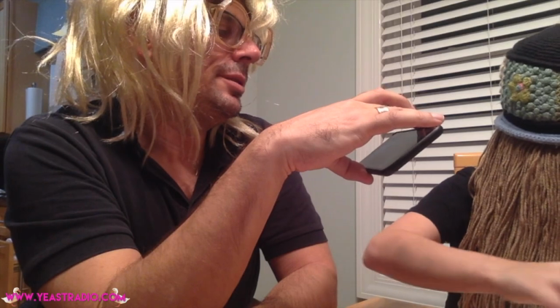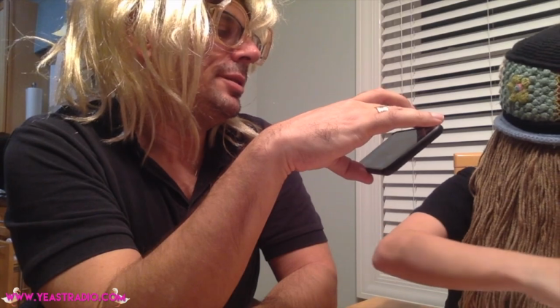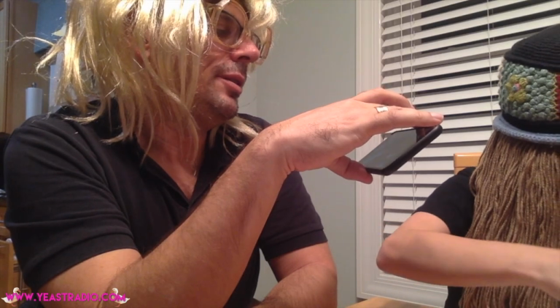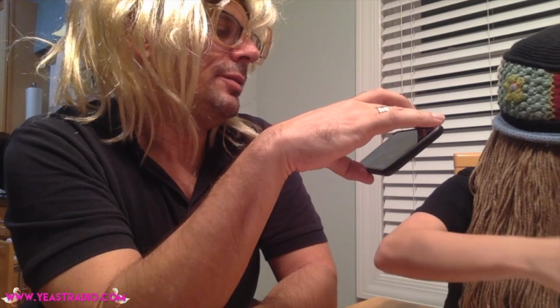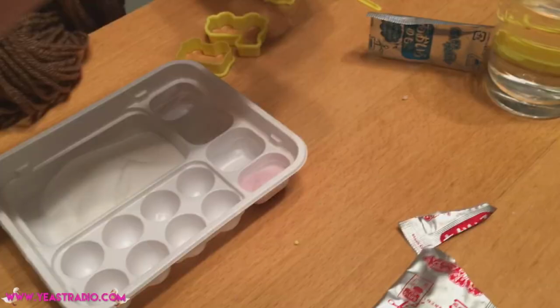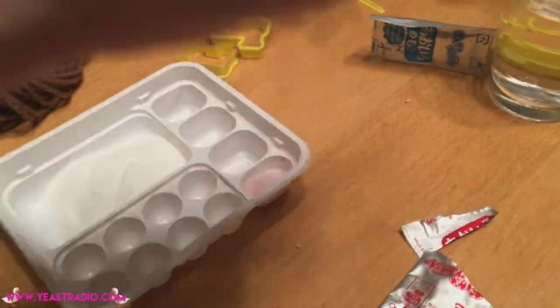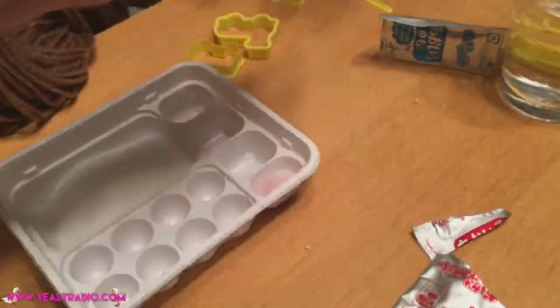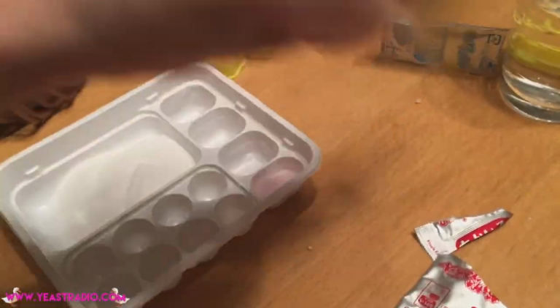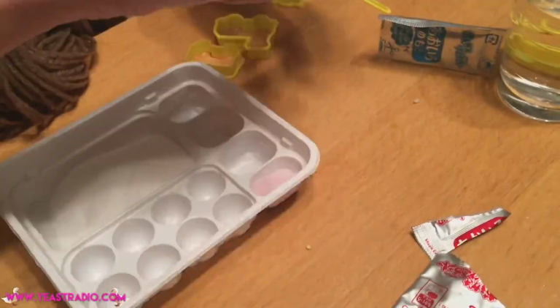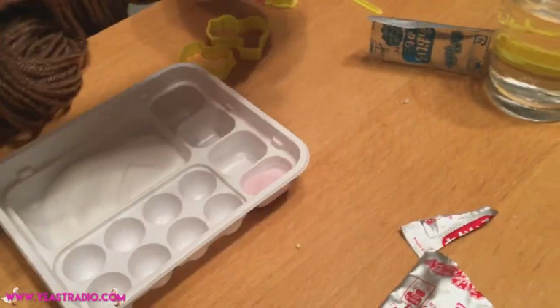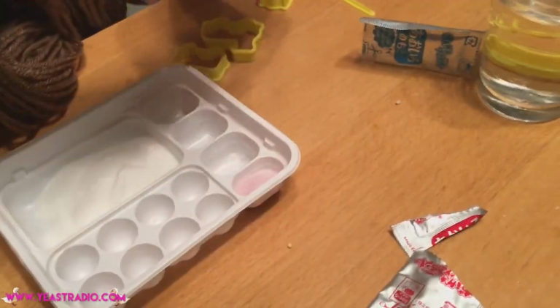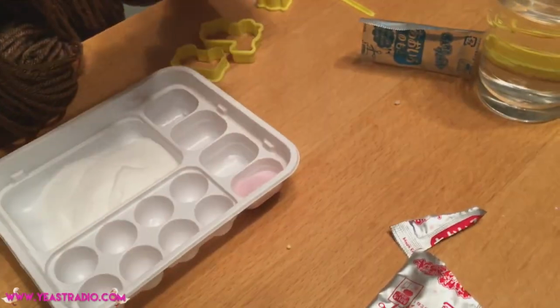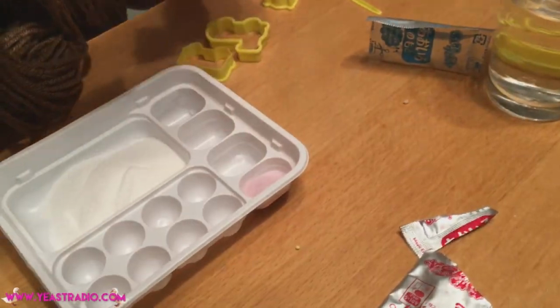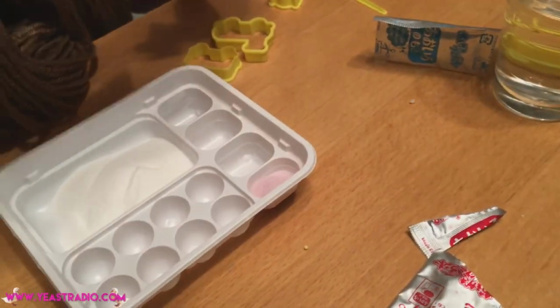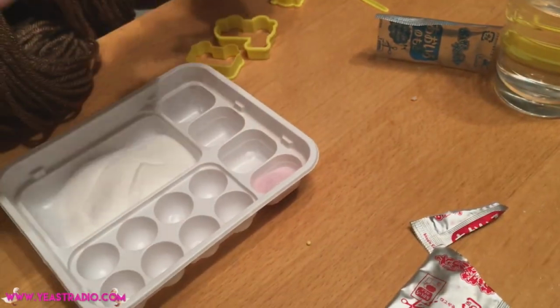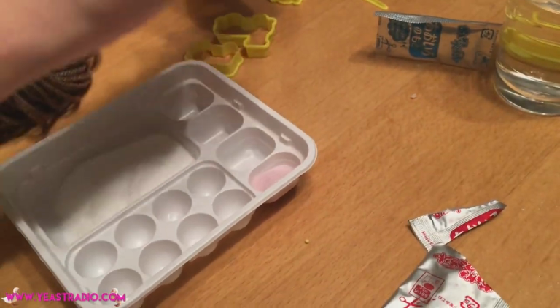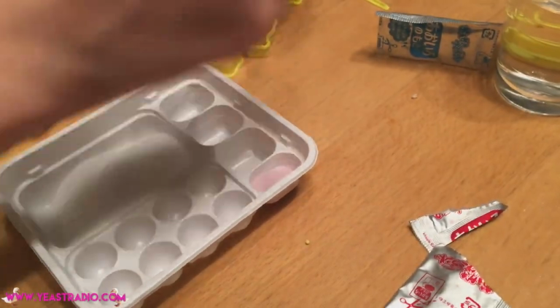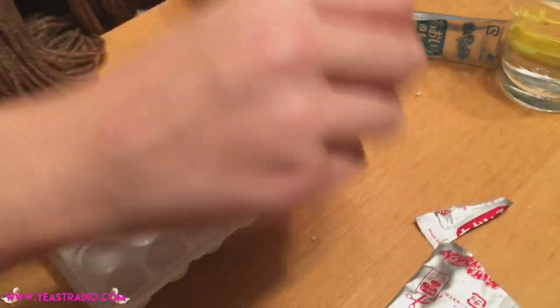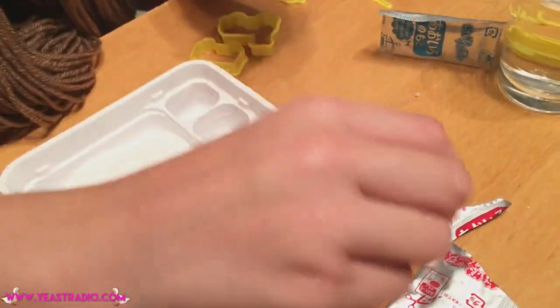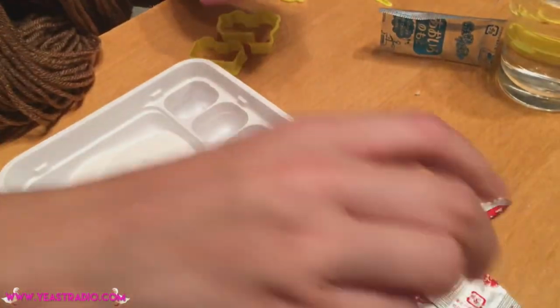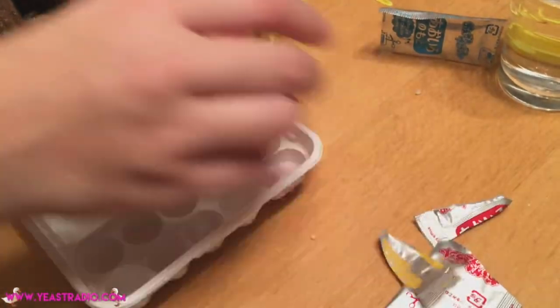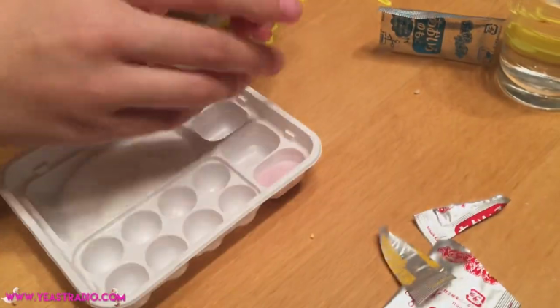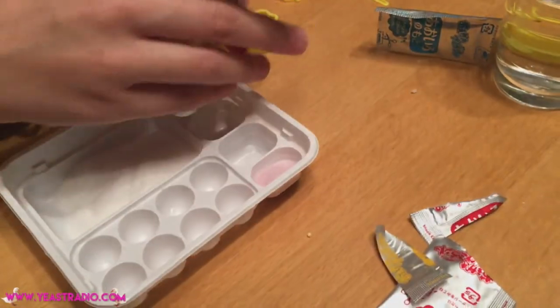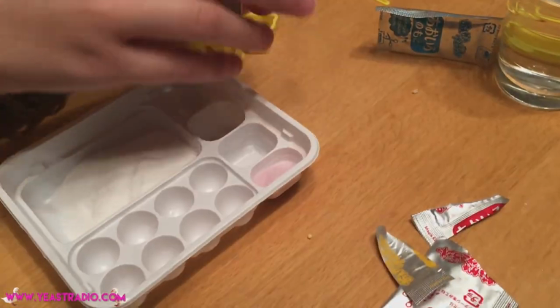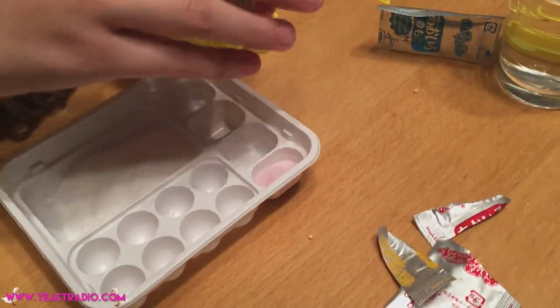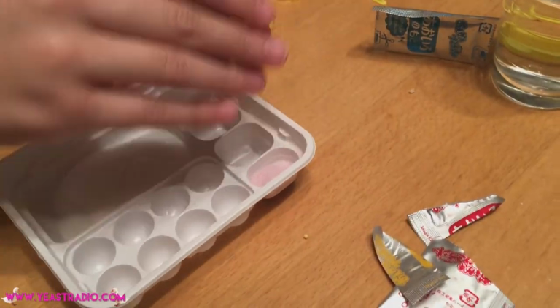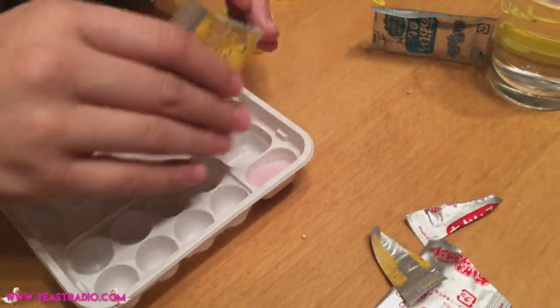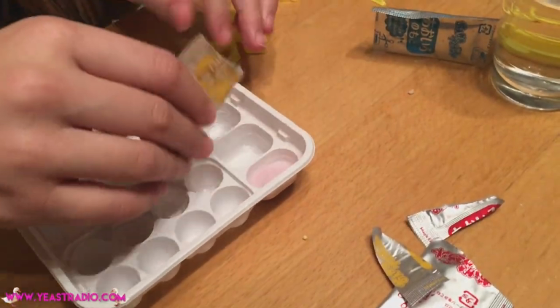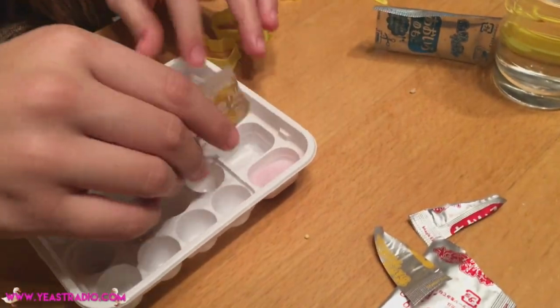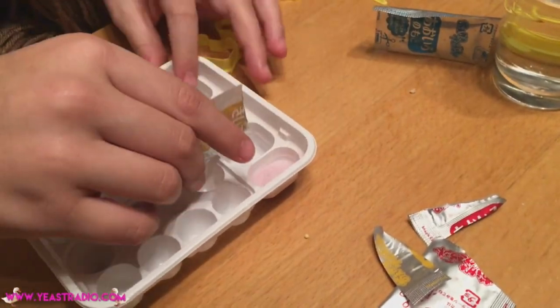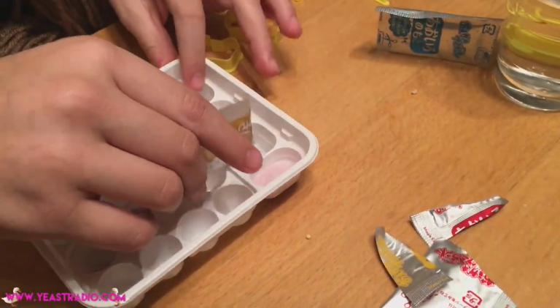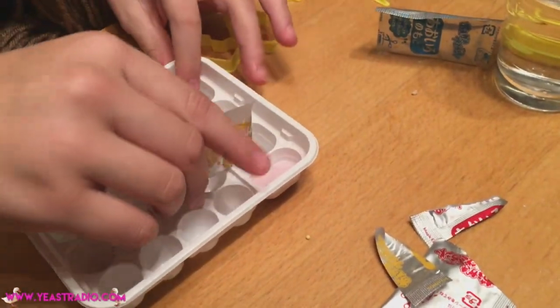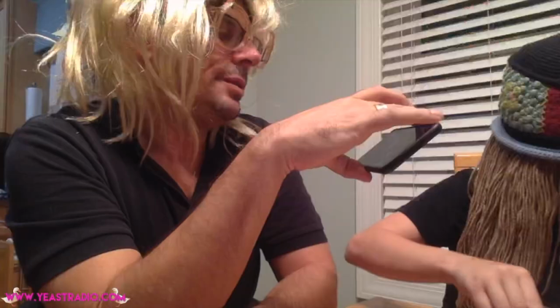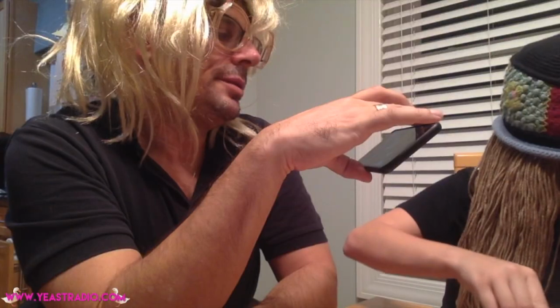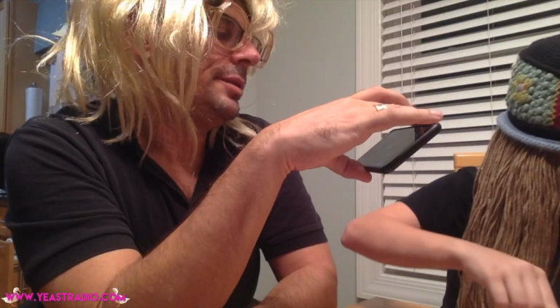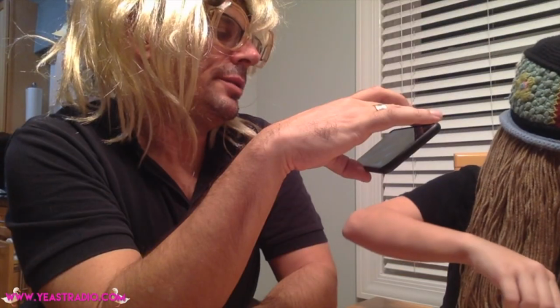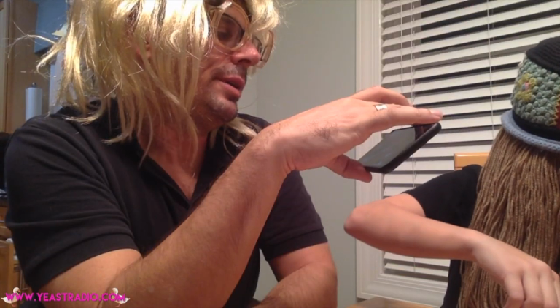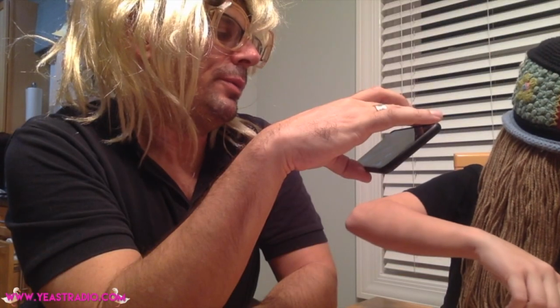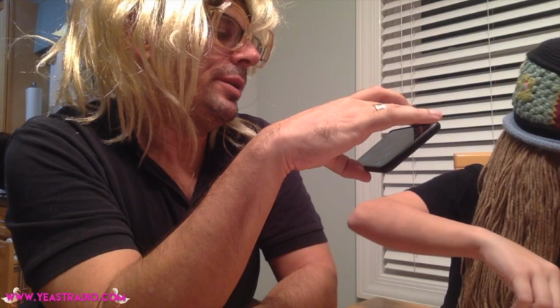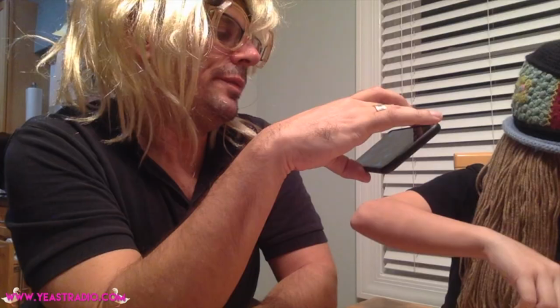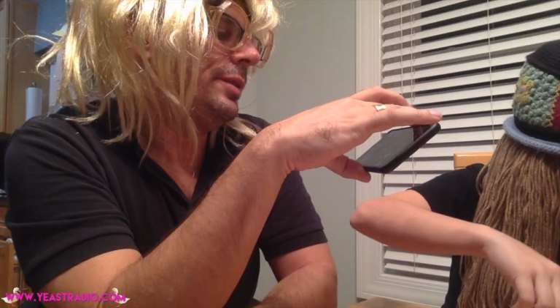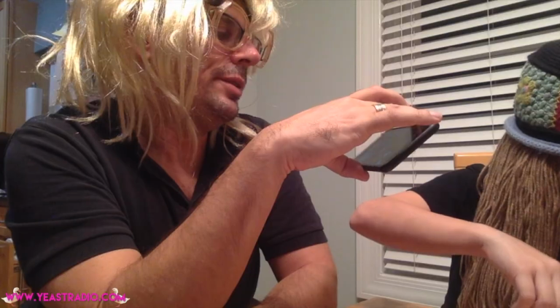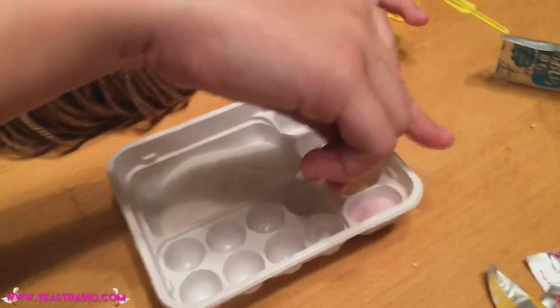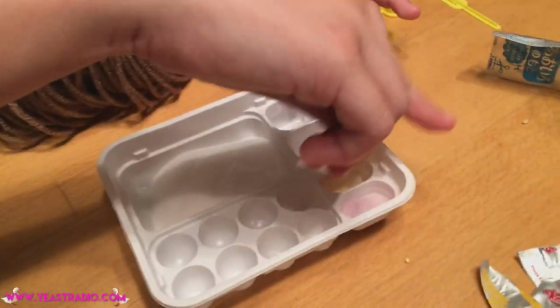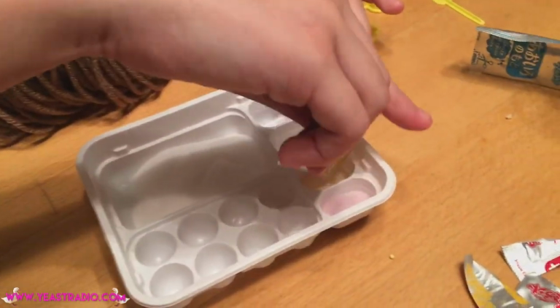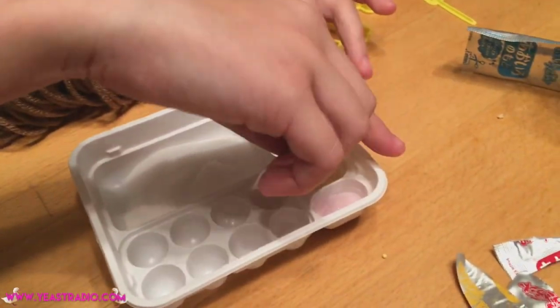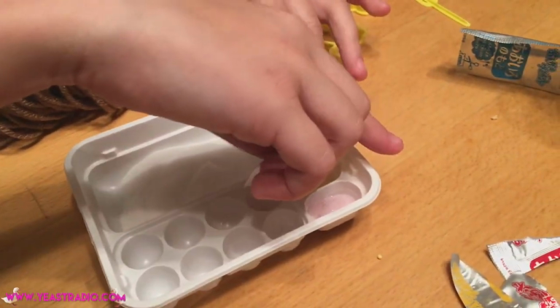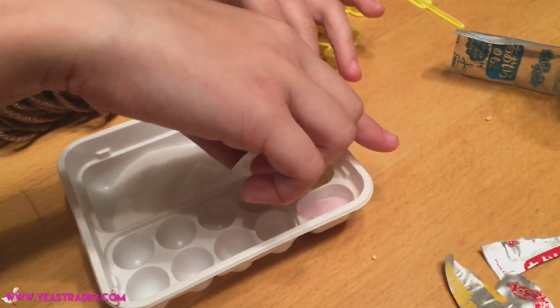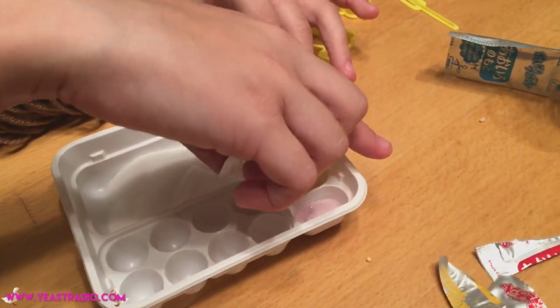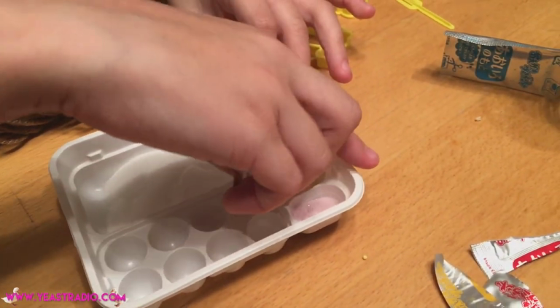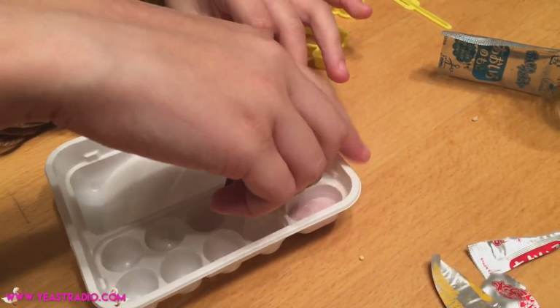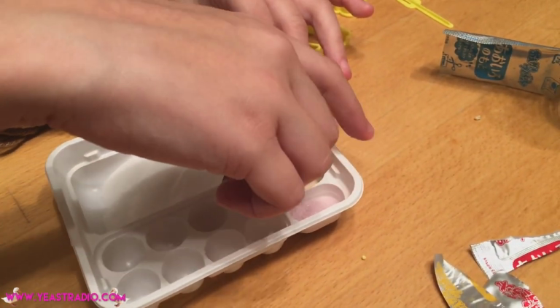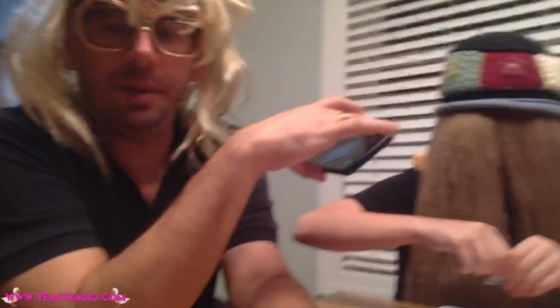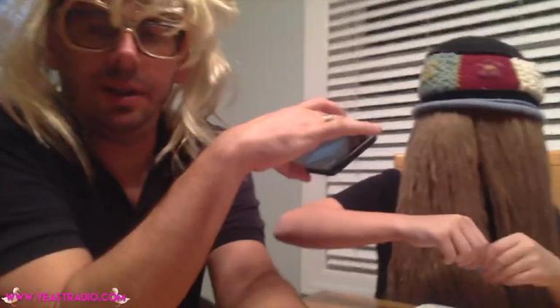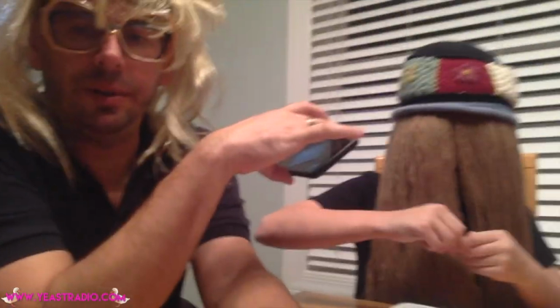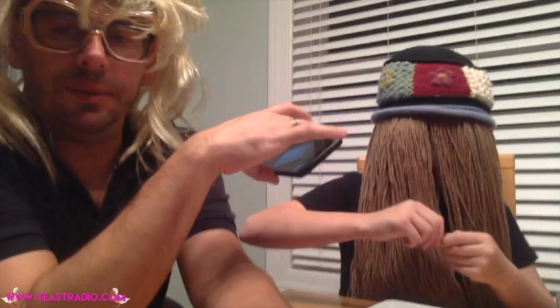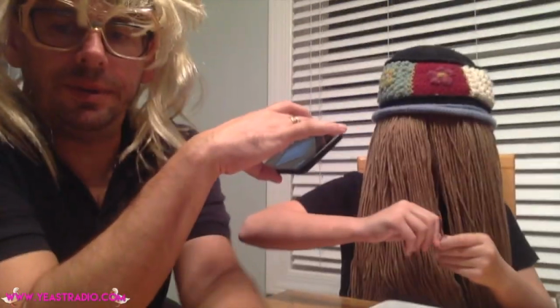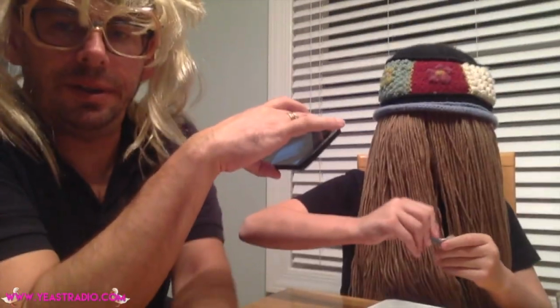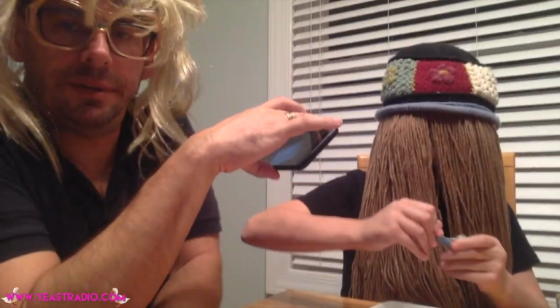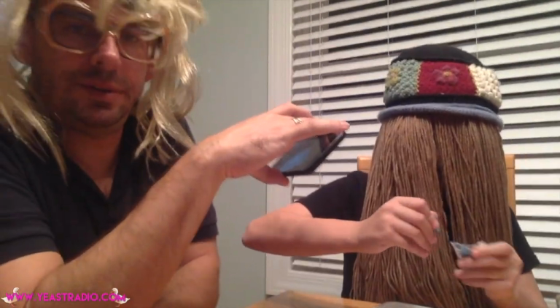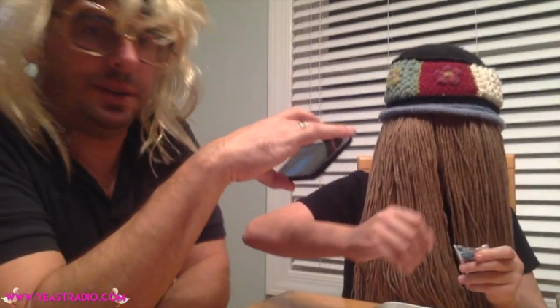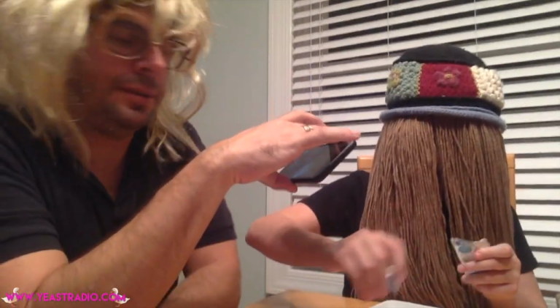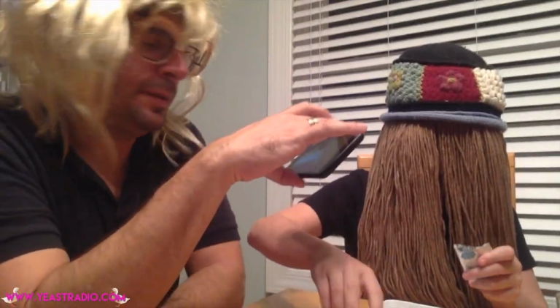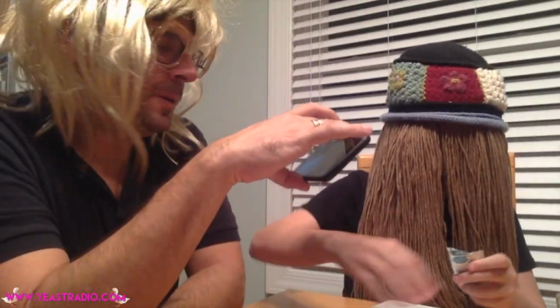So these are the different colors, and then we can make more colors by mixing them. And it has different flavors.